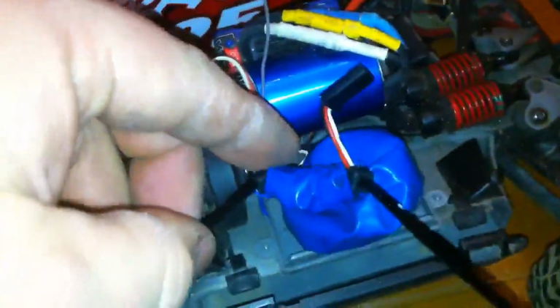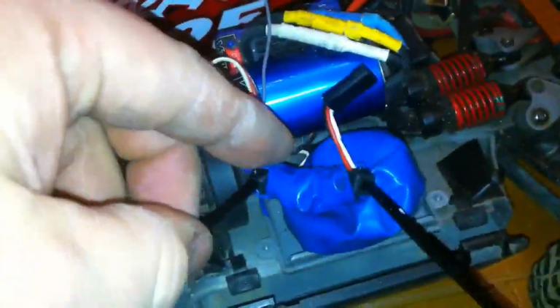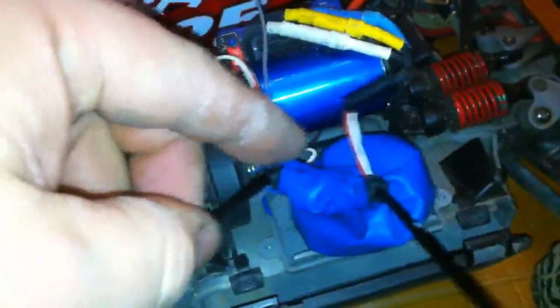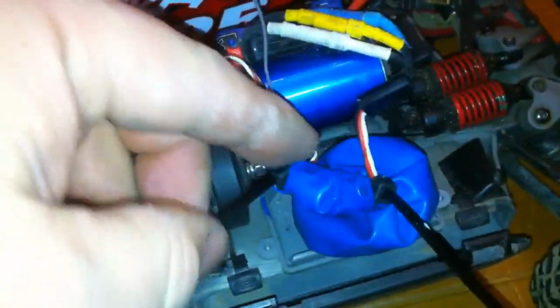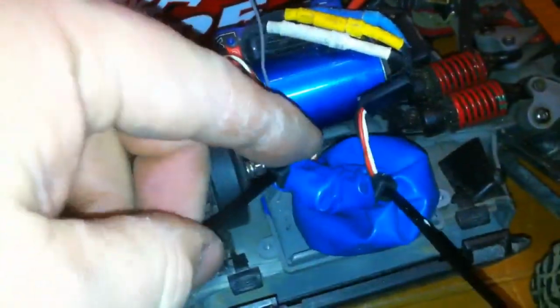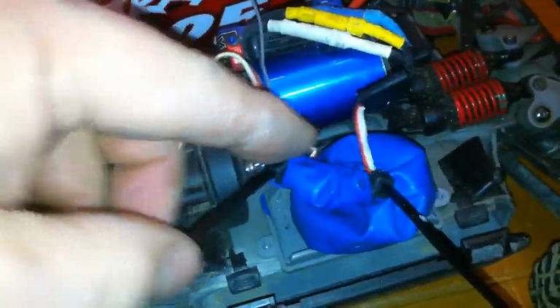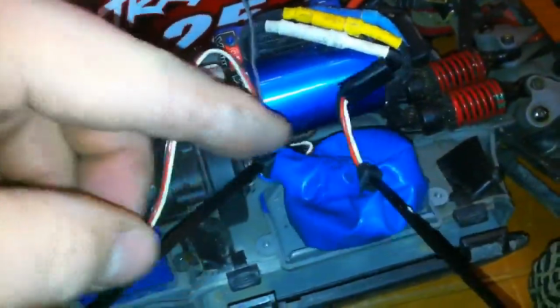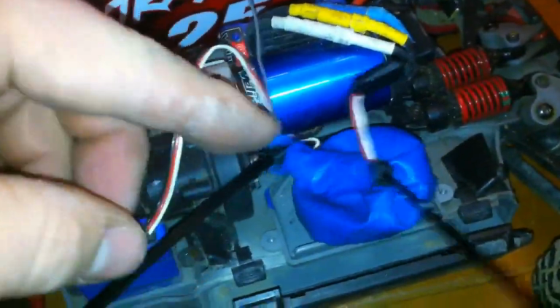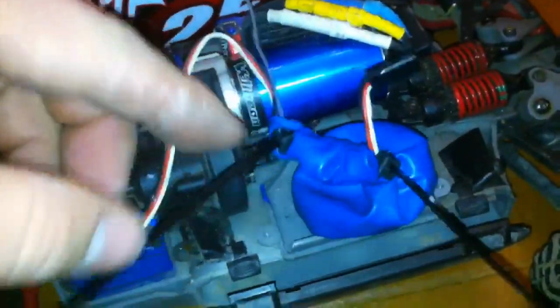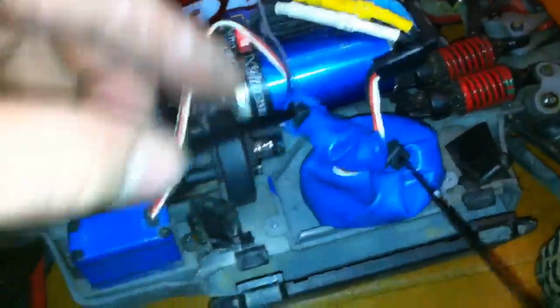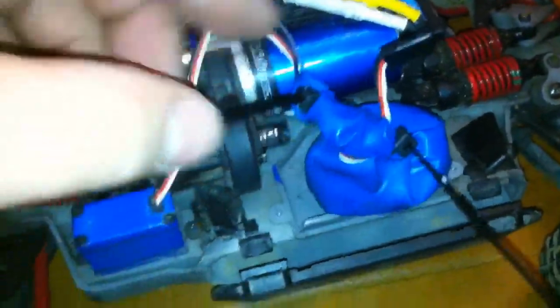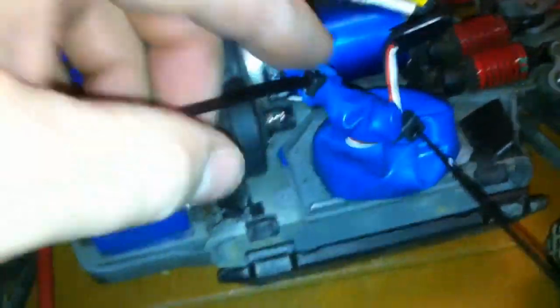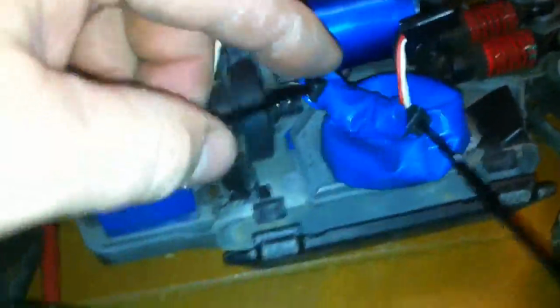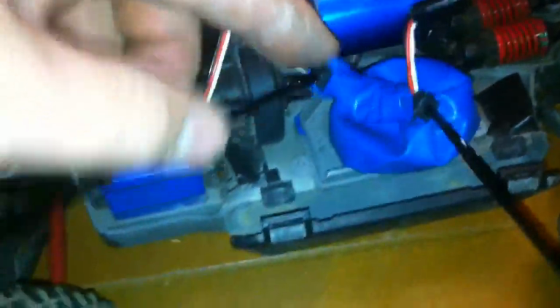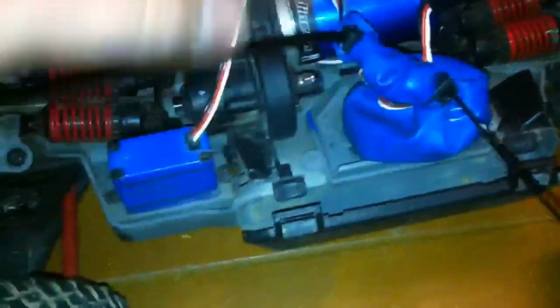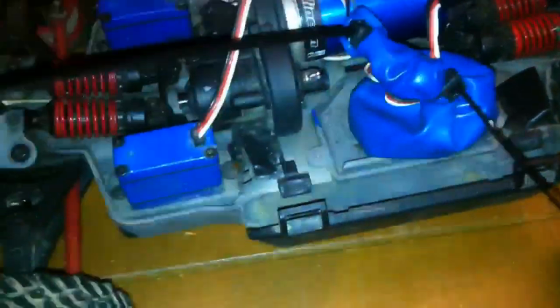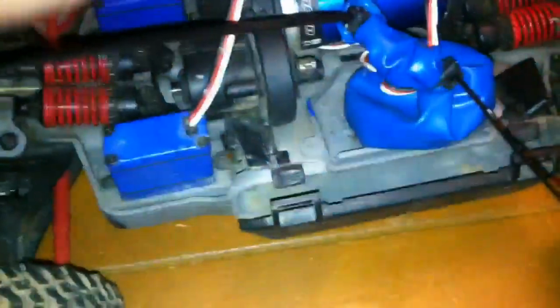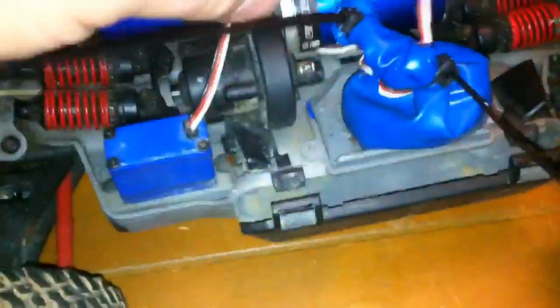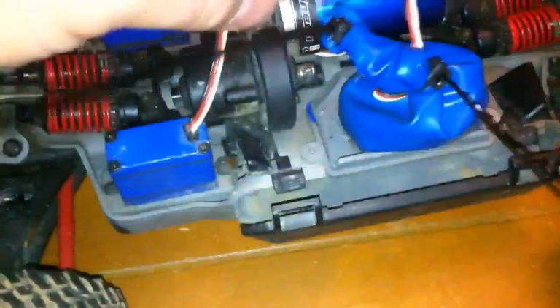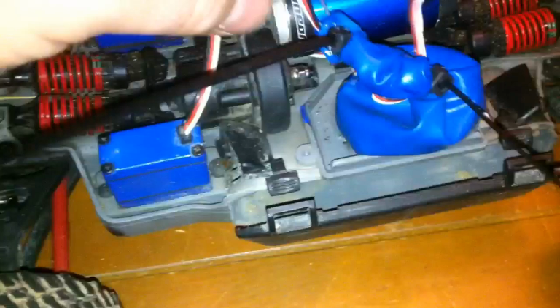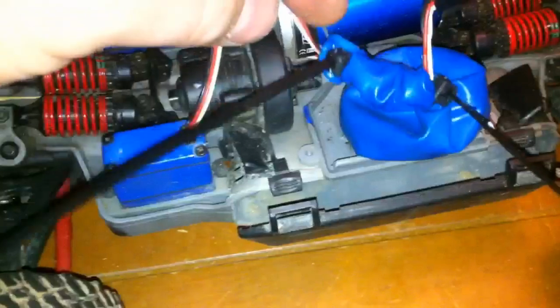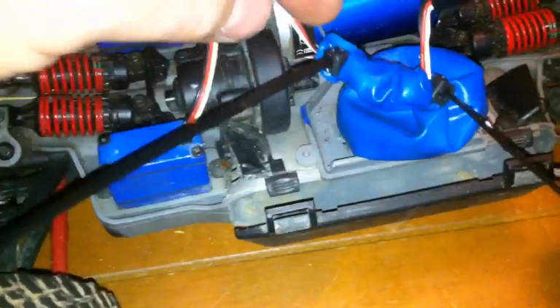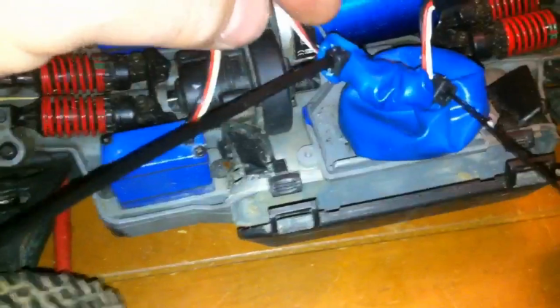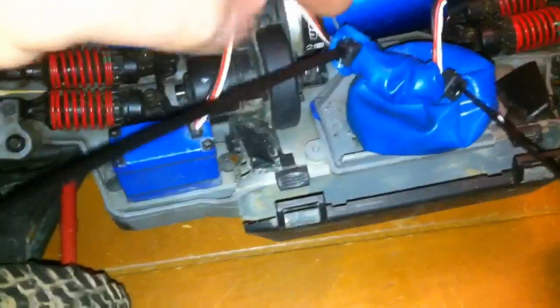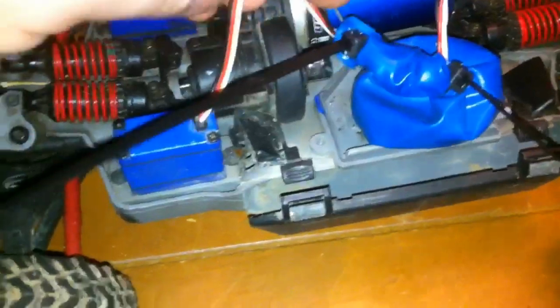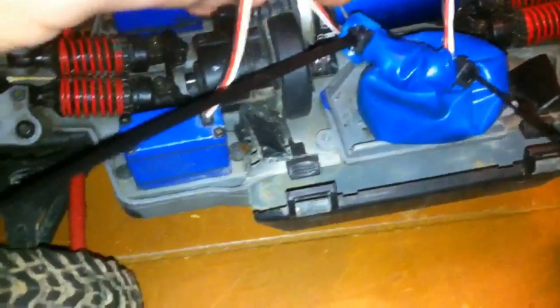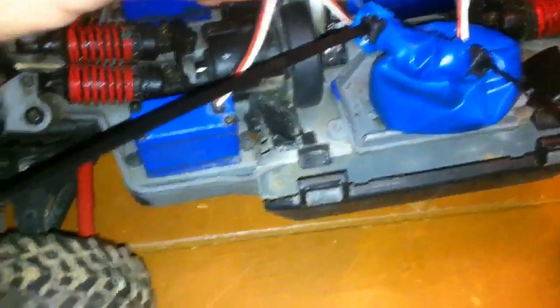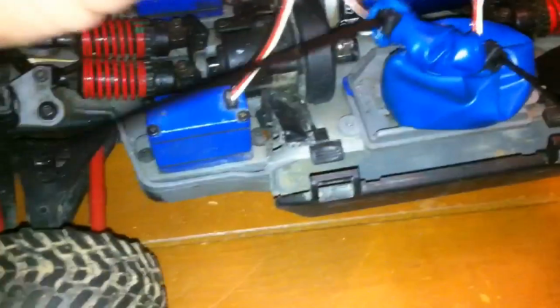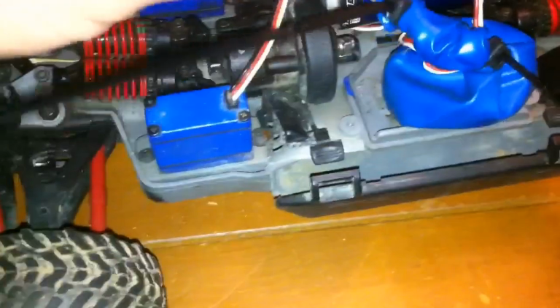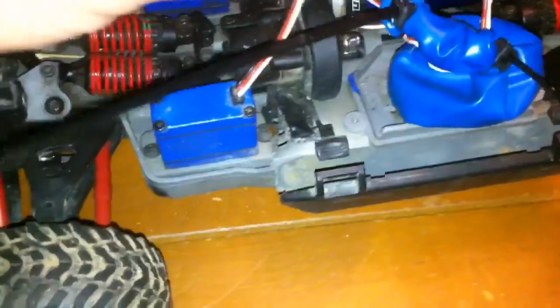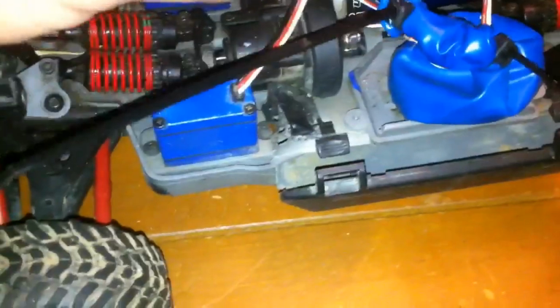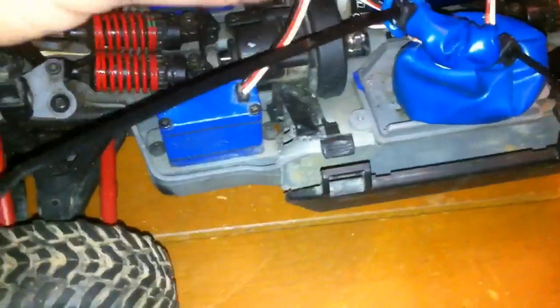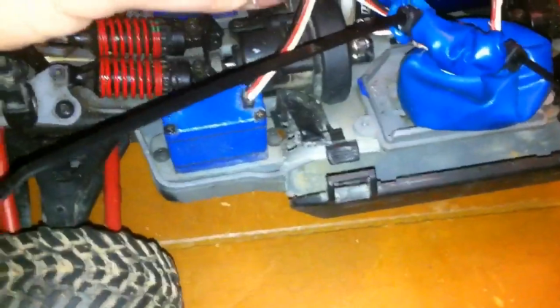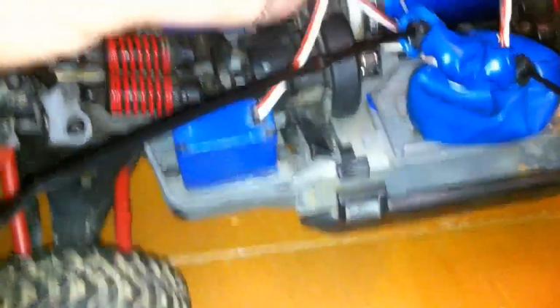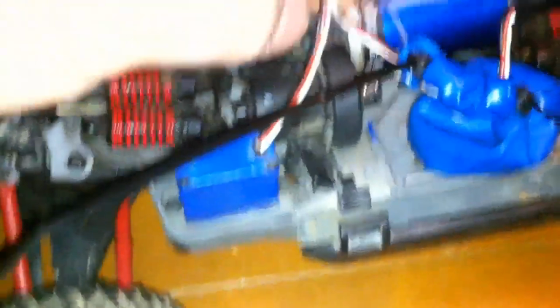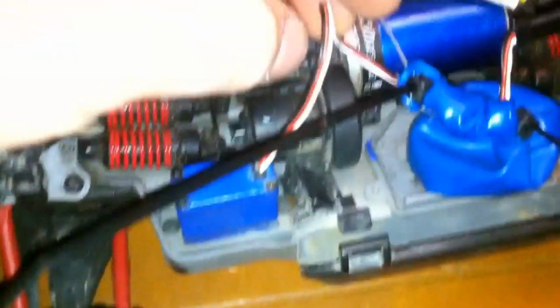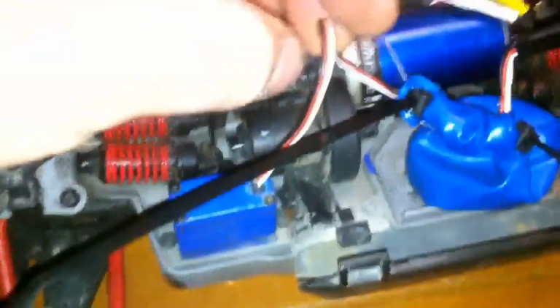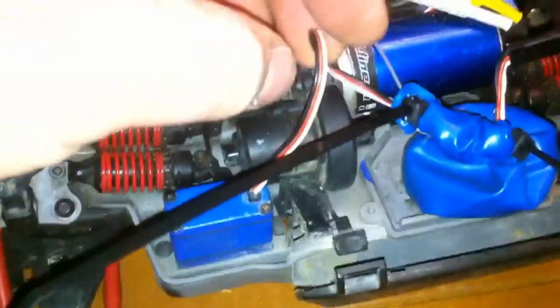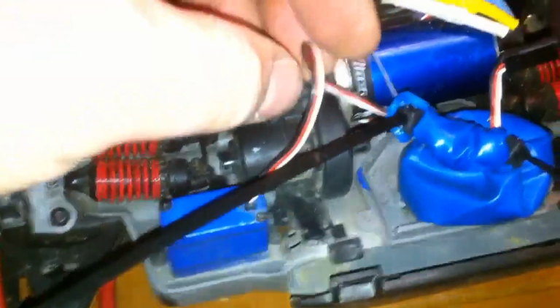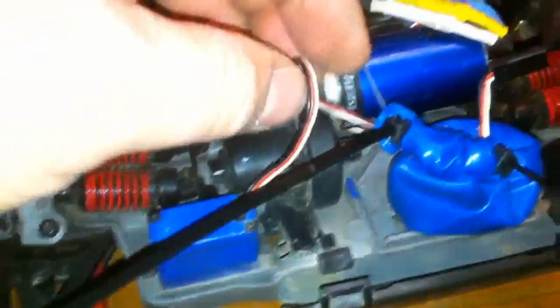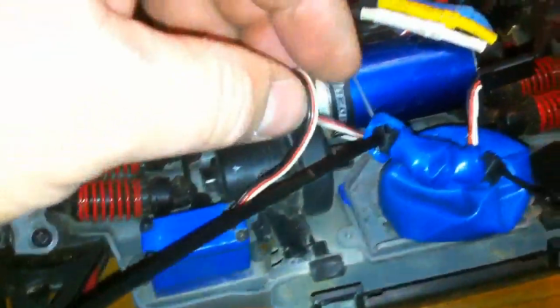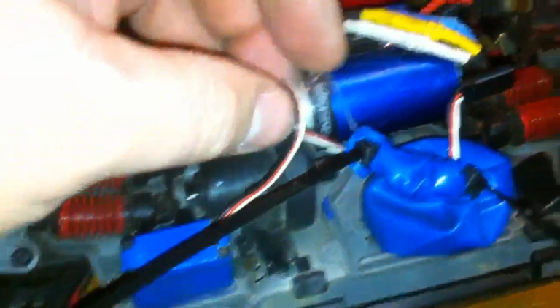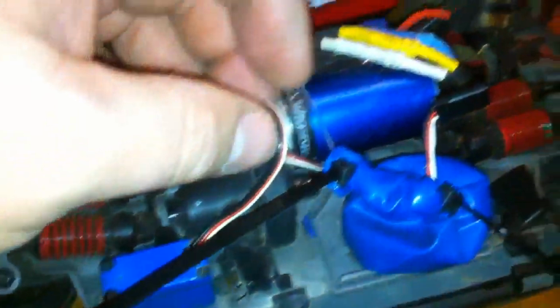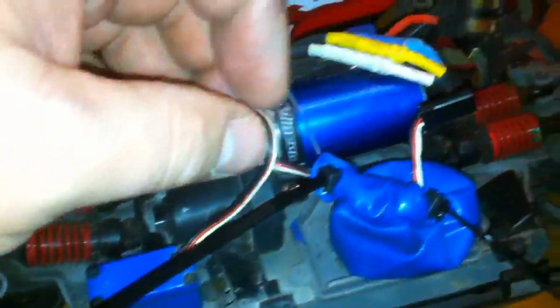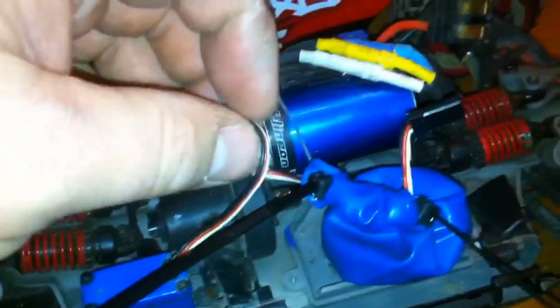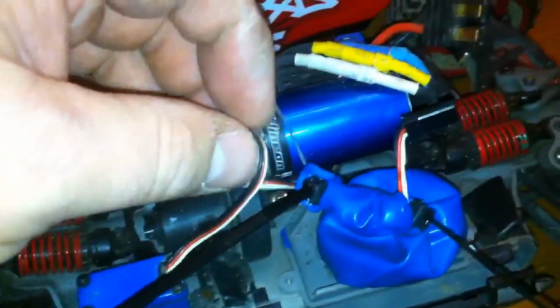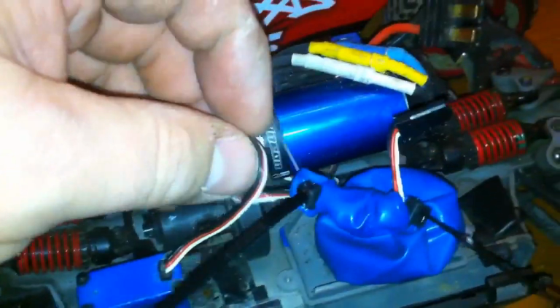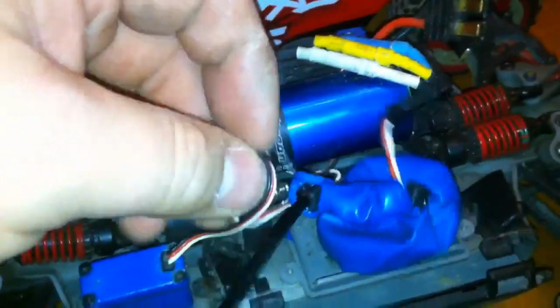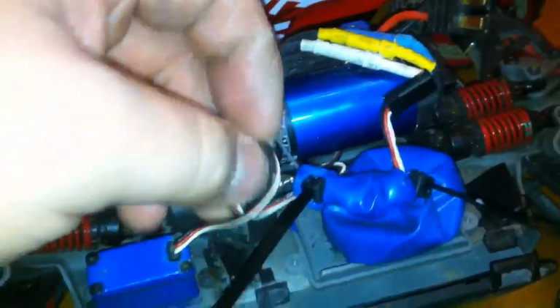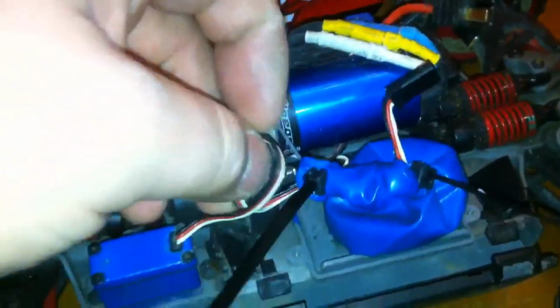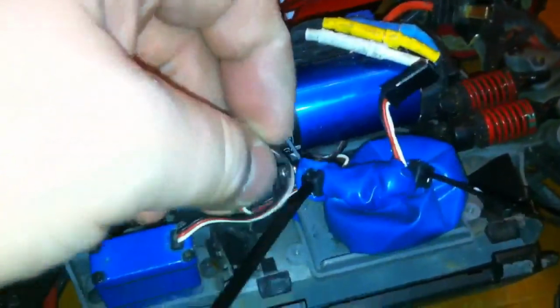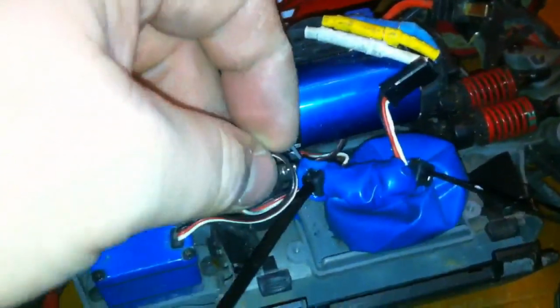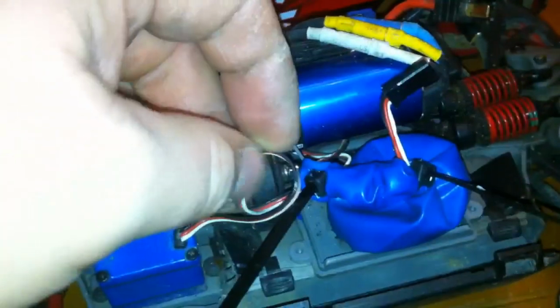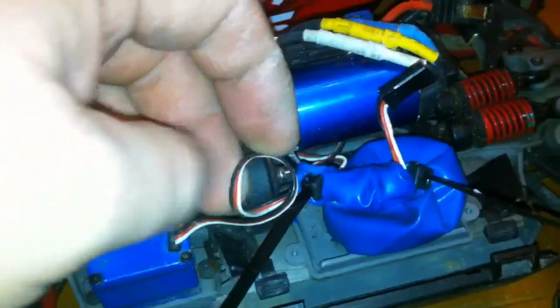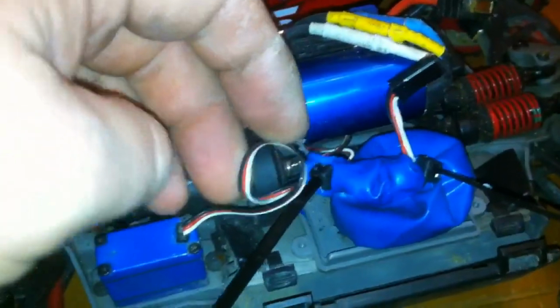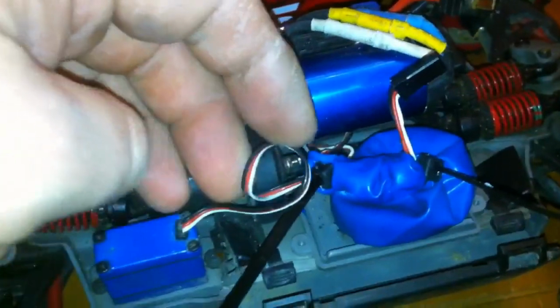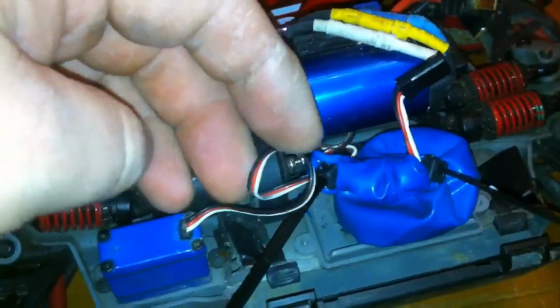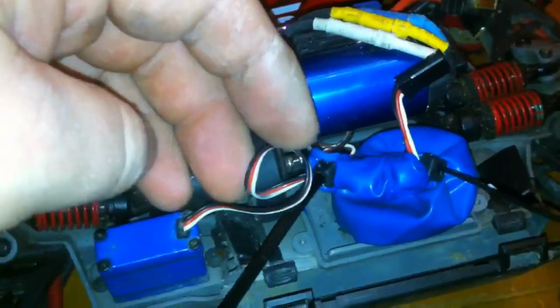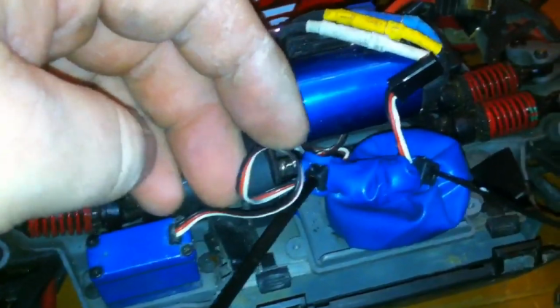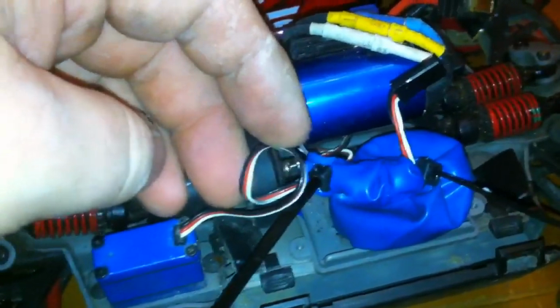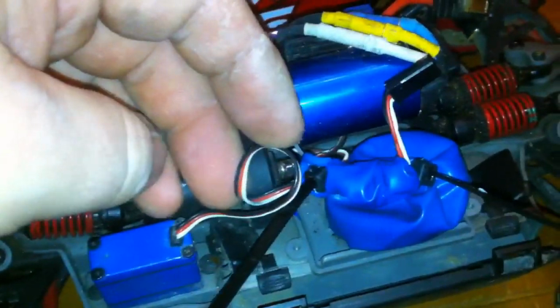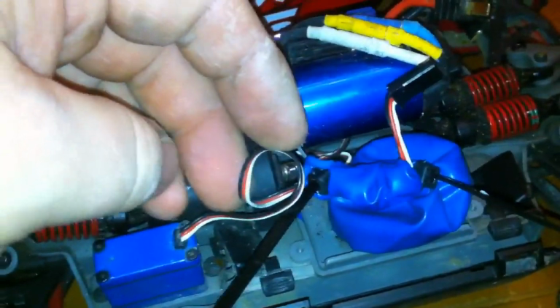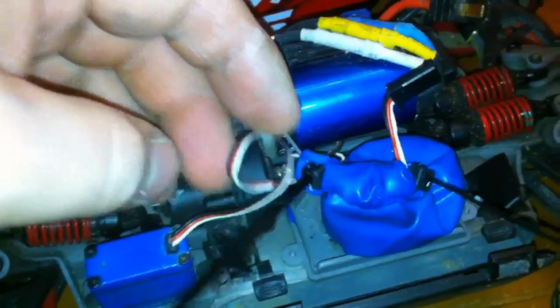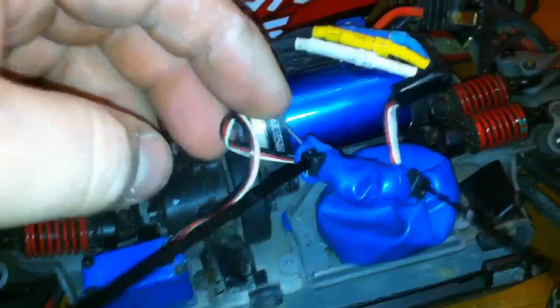Obviously, you want the wires out of the way so they don't get caught in the drive shafts, spur gears, or anything that might chop the wires off.